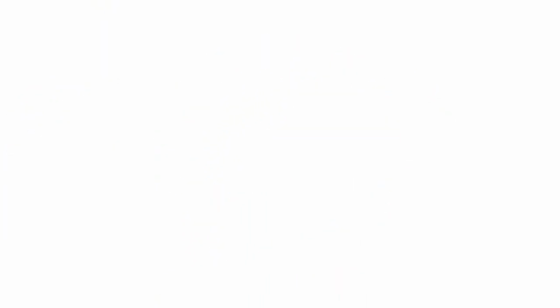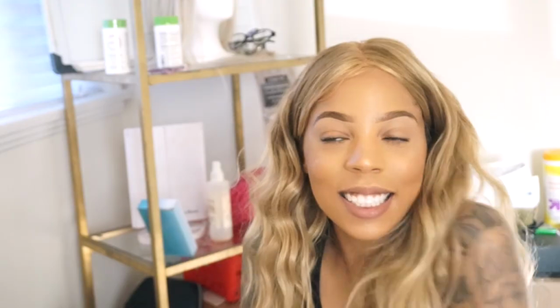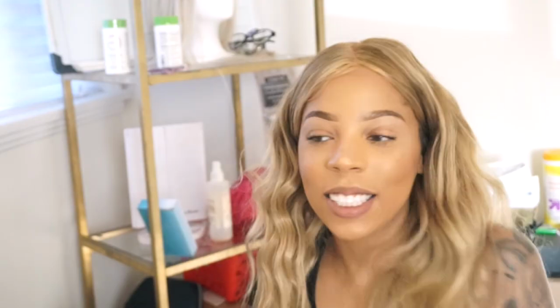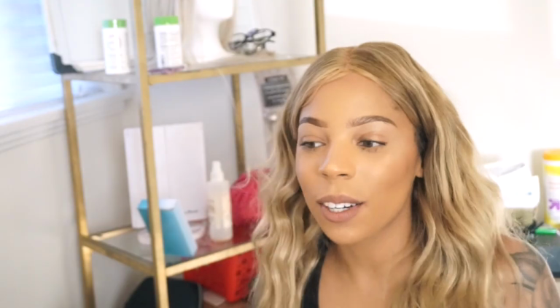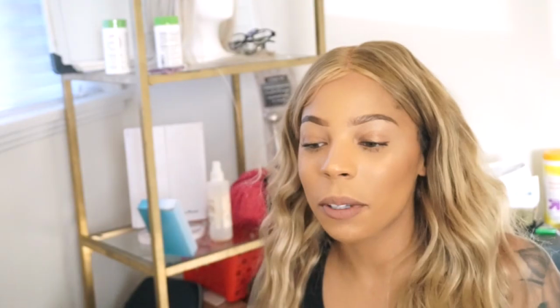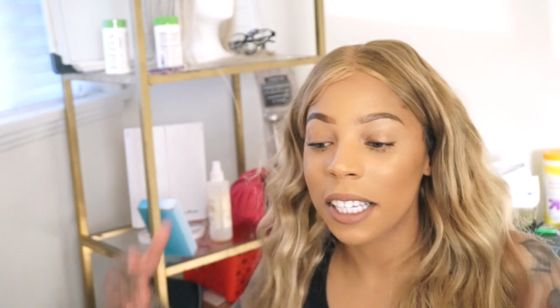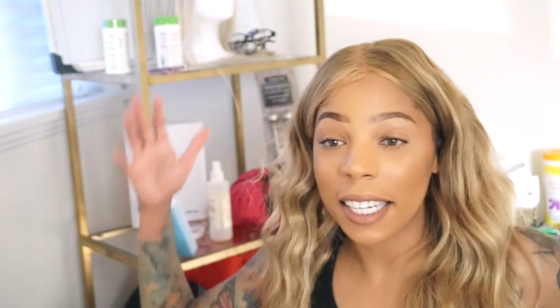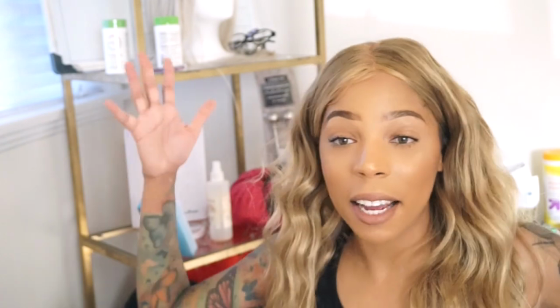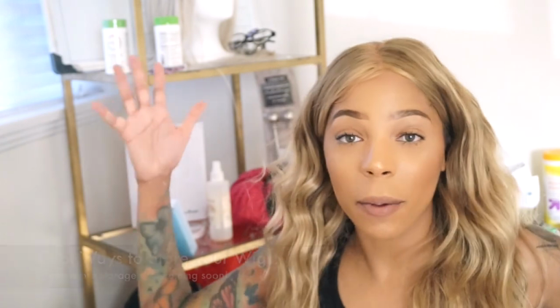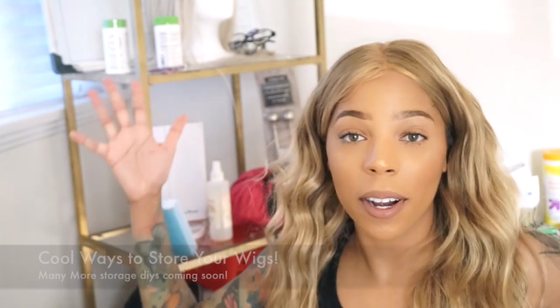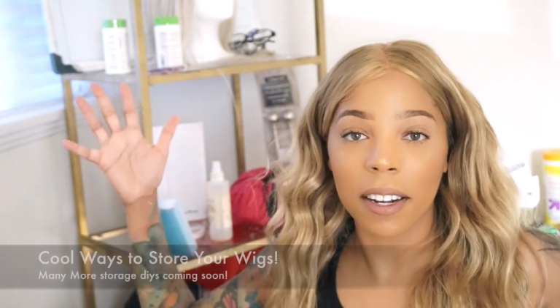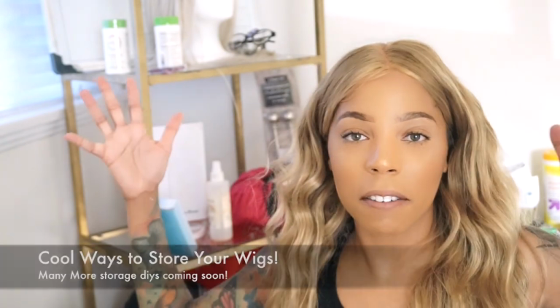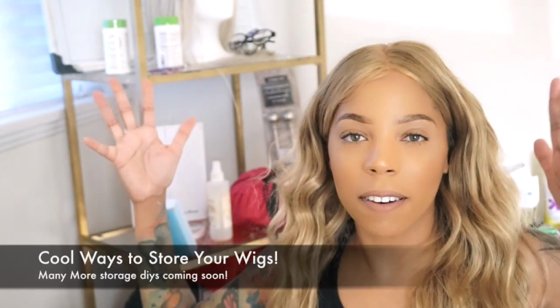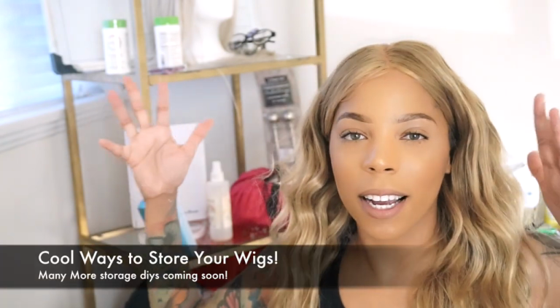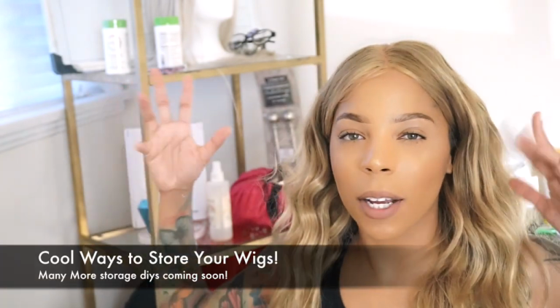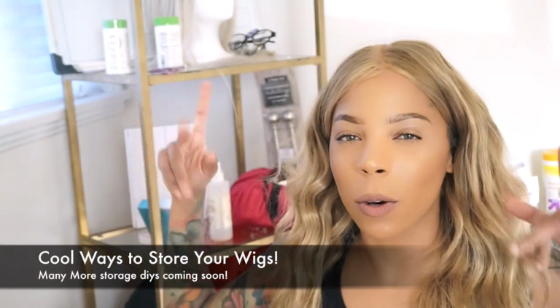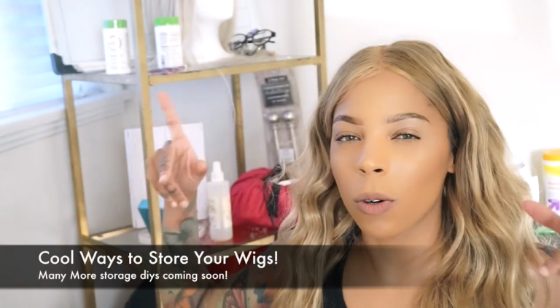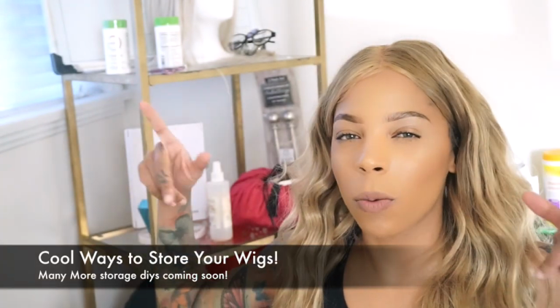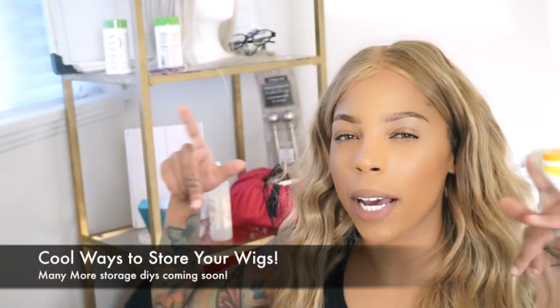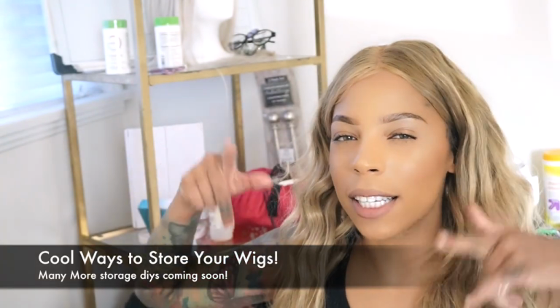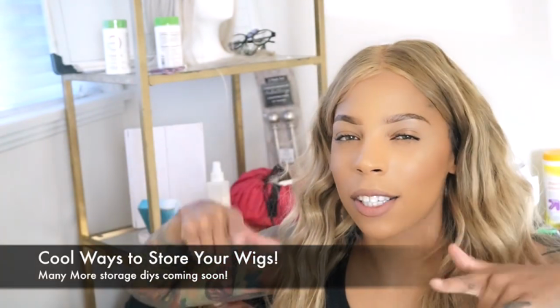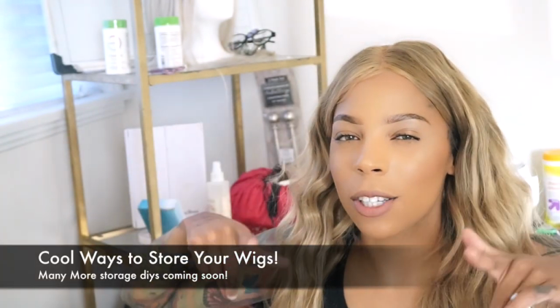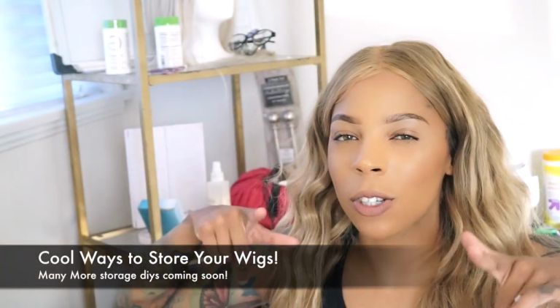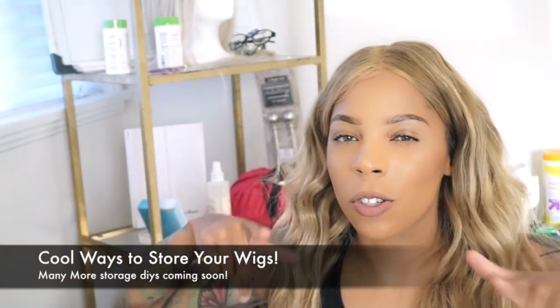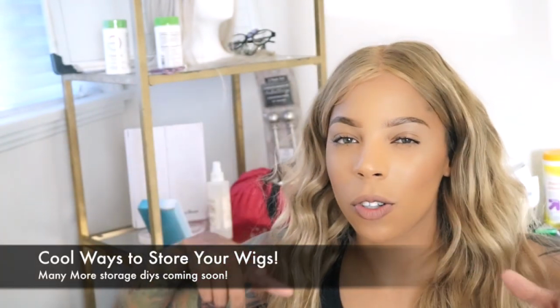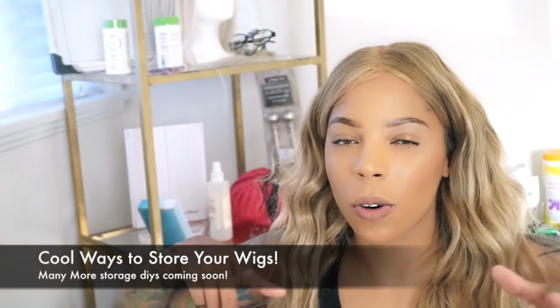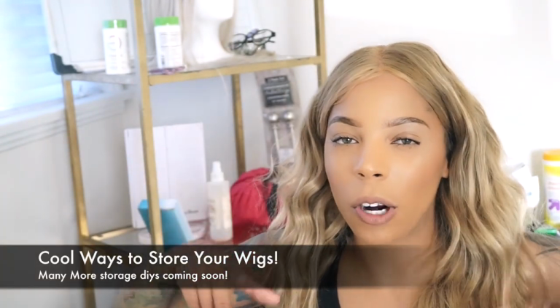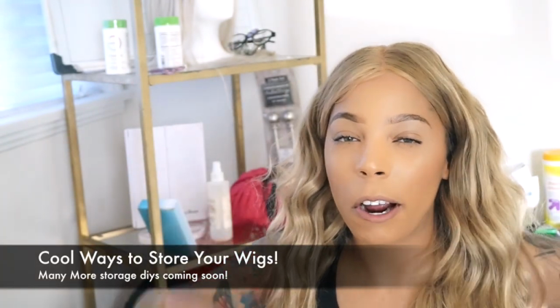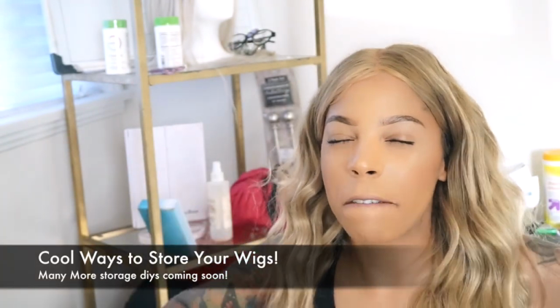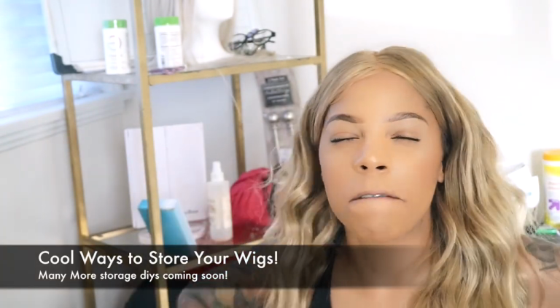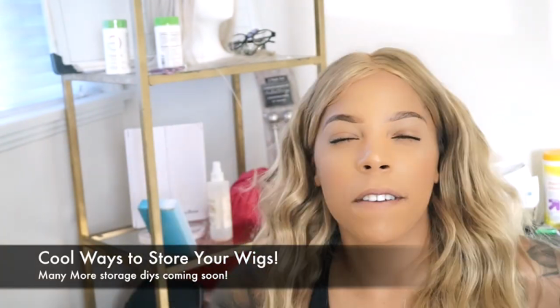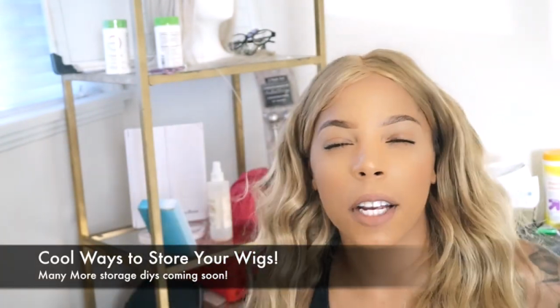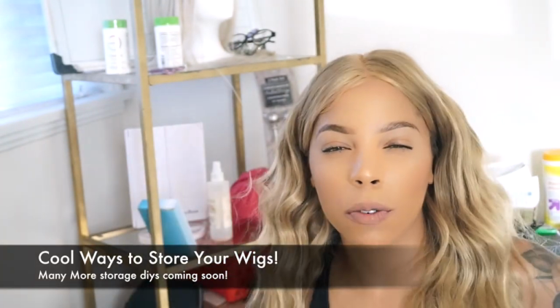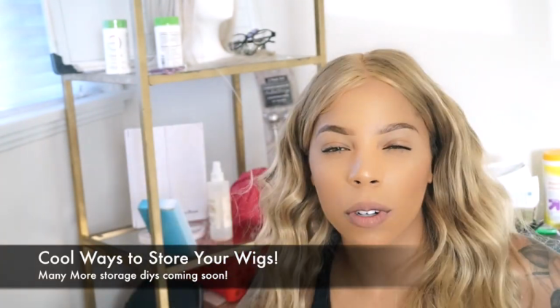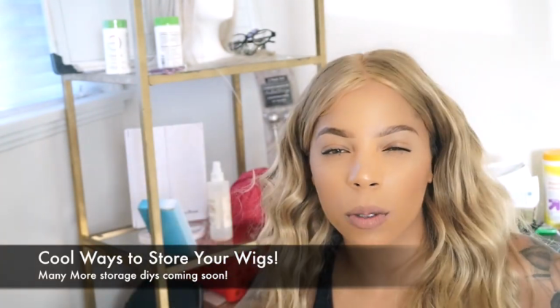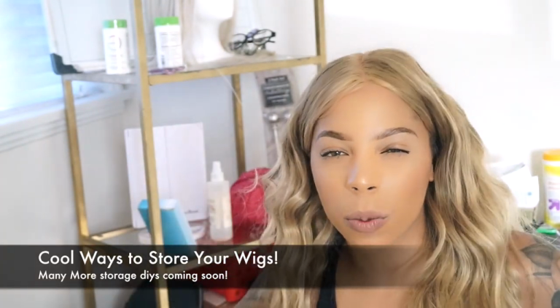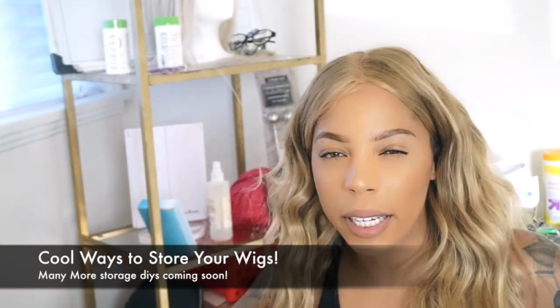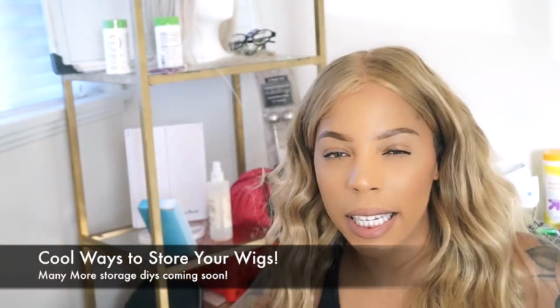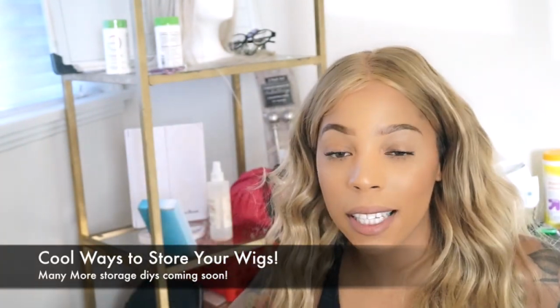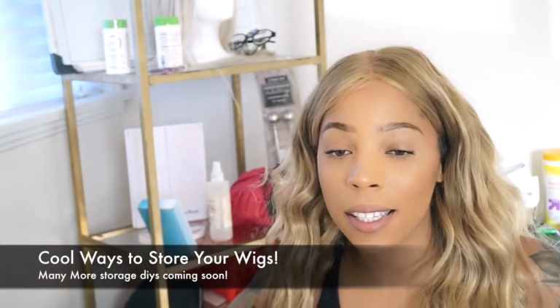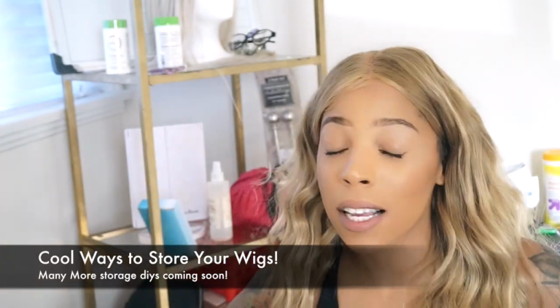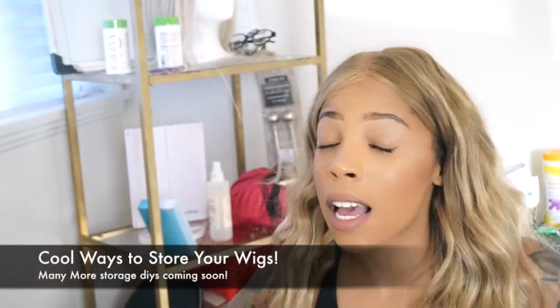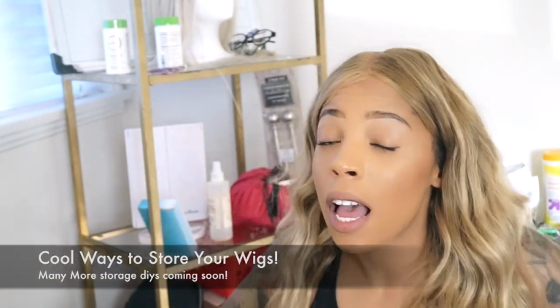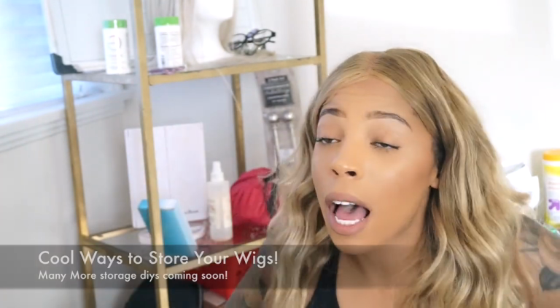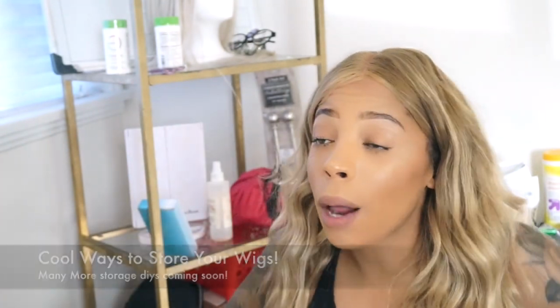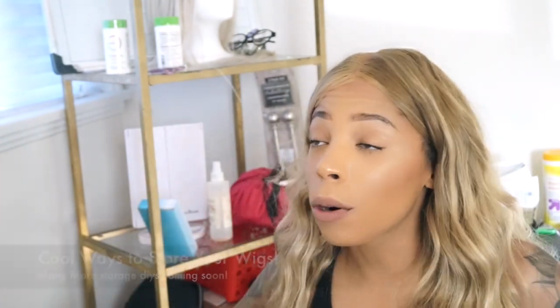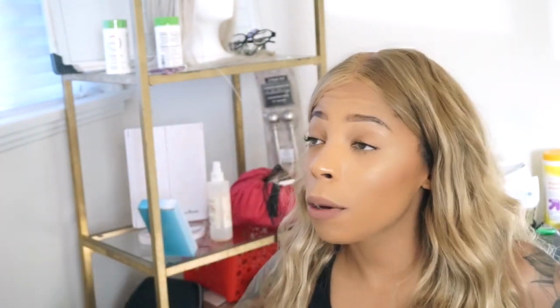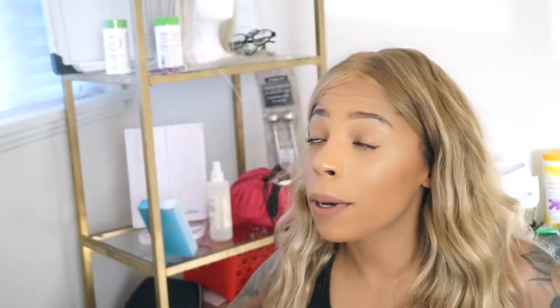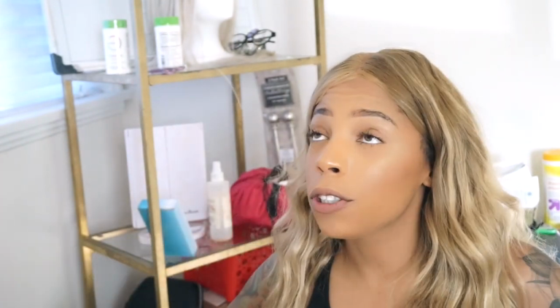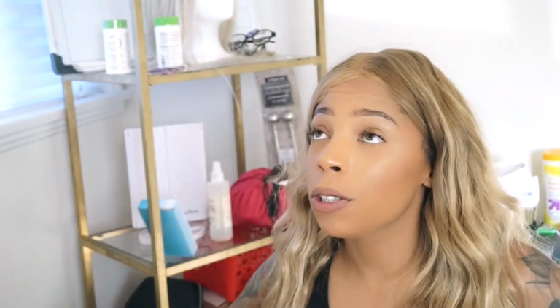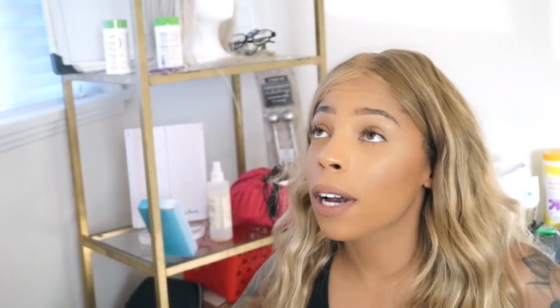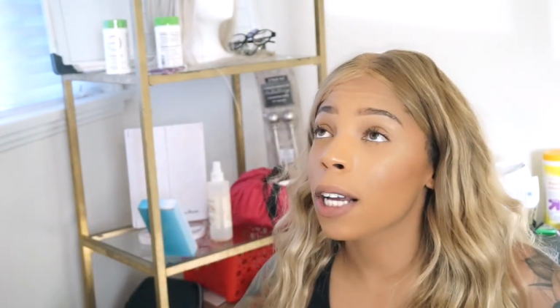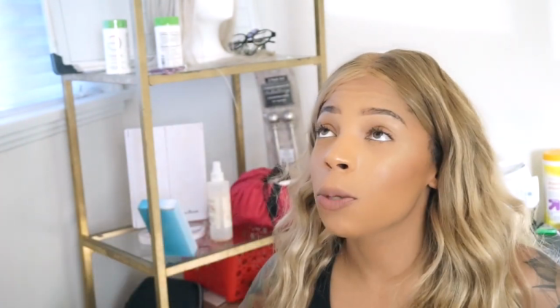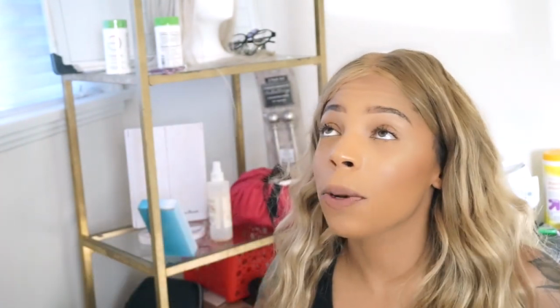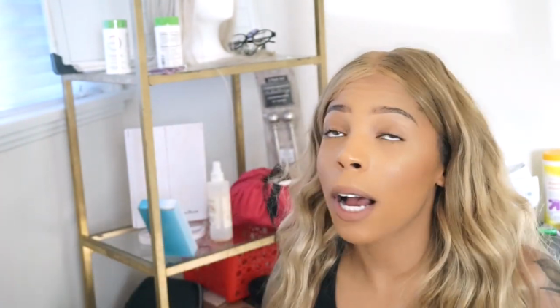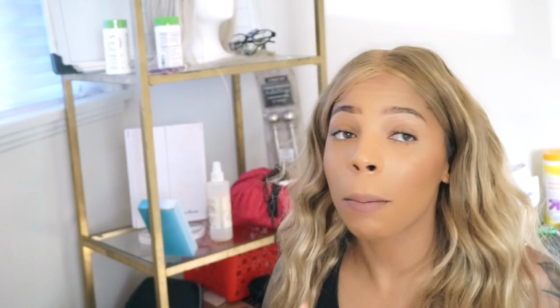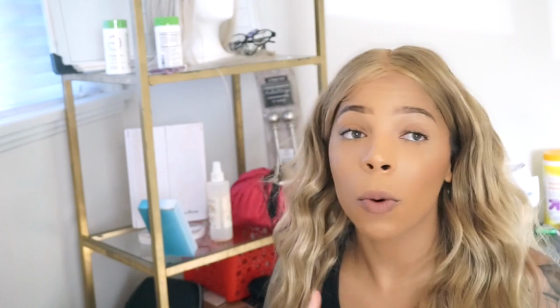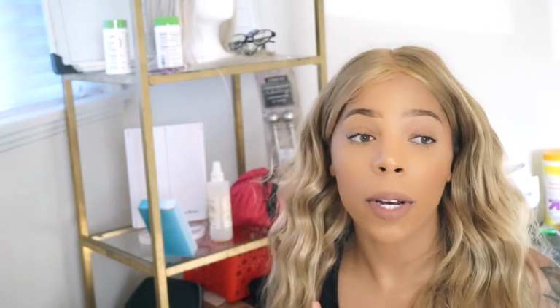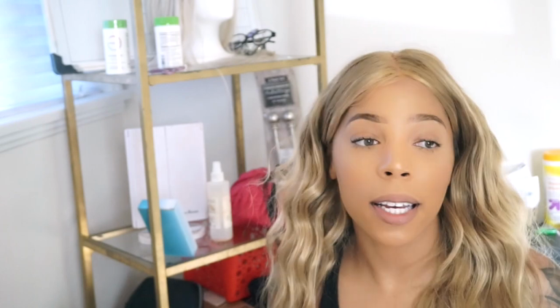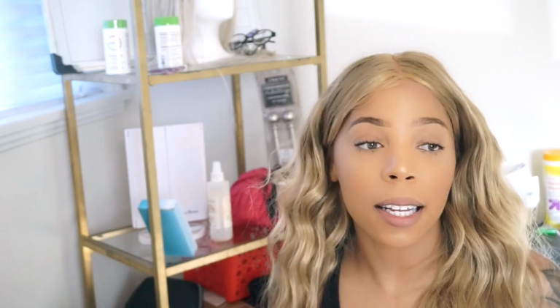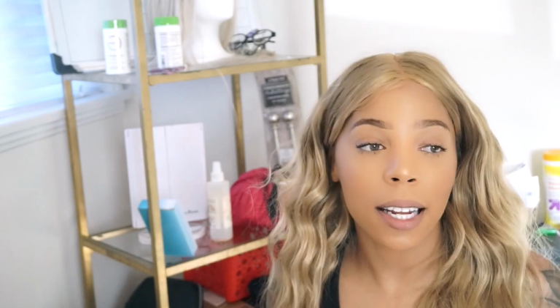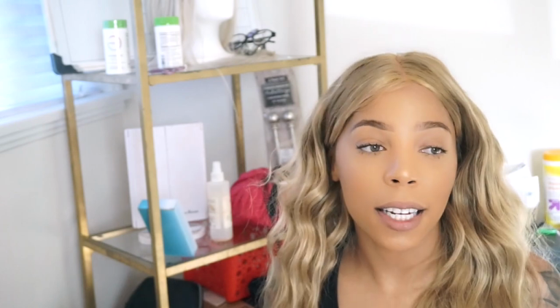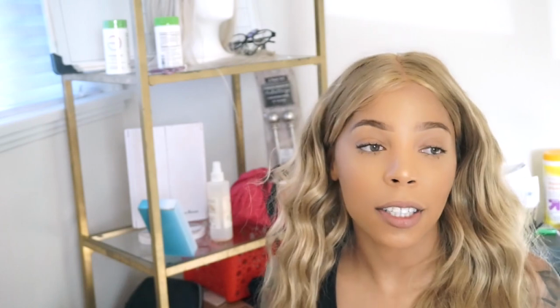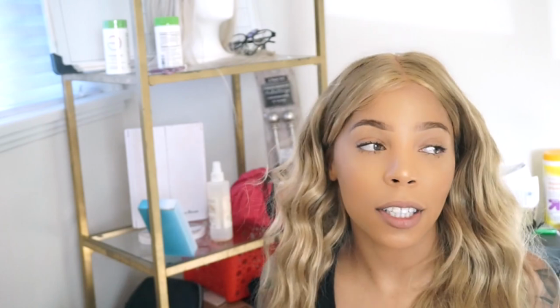Today we're gonna find cool ways to store our favorite wigs. I don't know about you guys but I'm a wig collector.